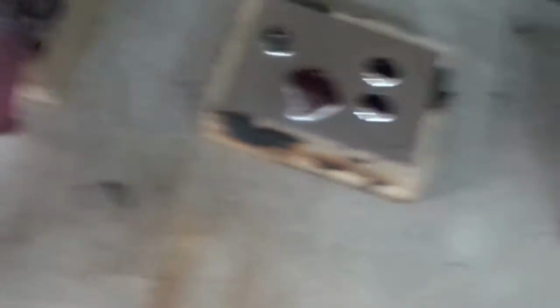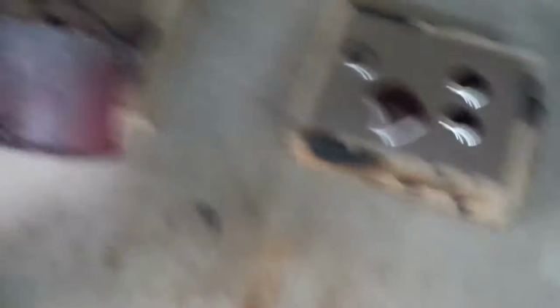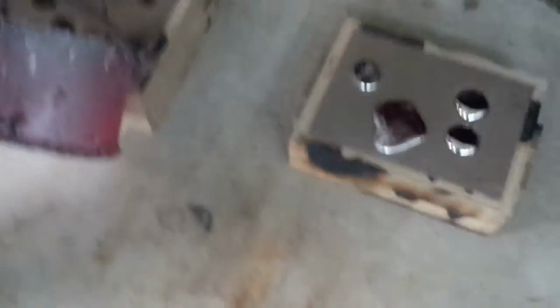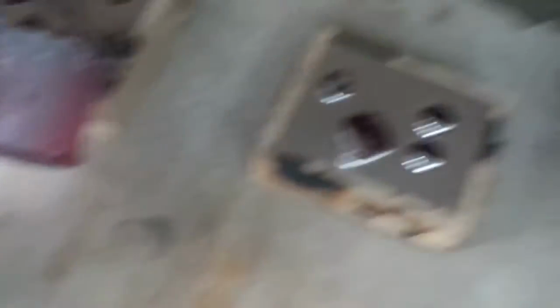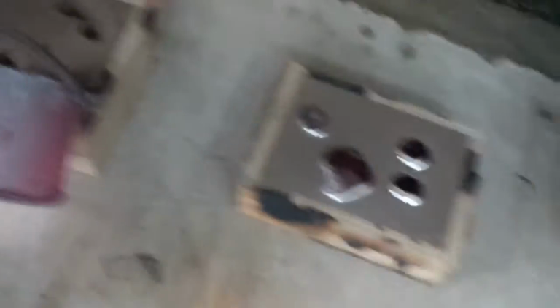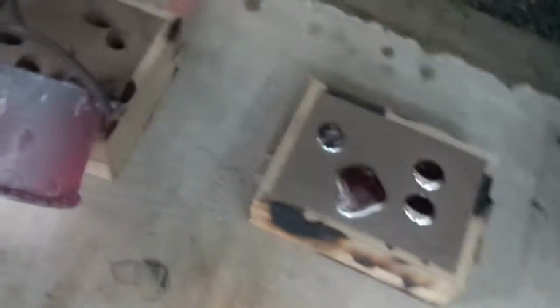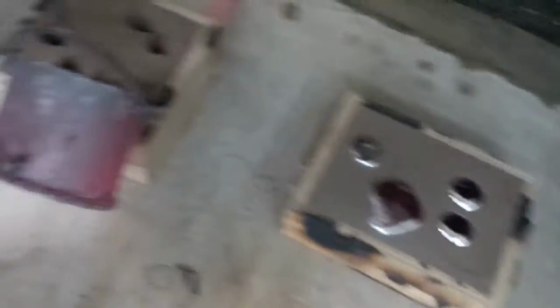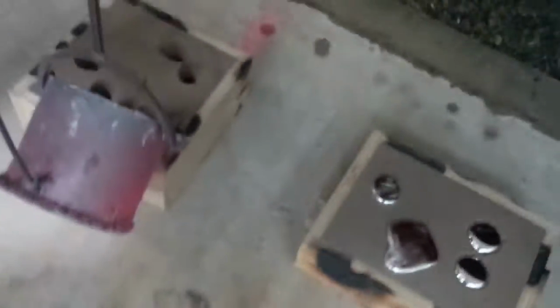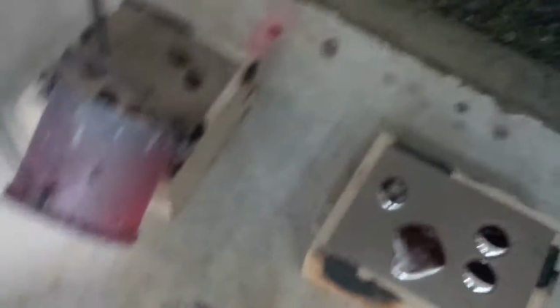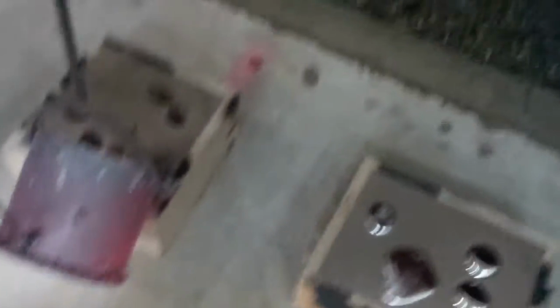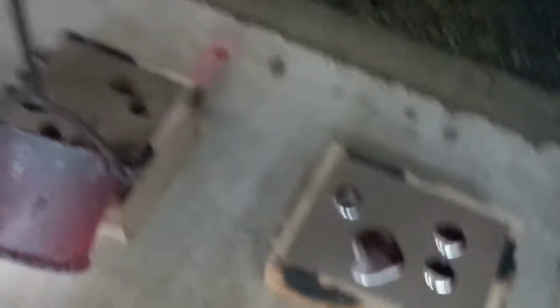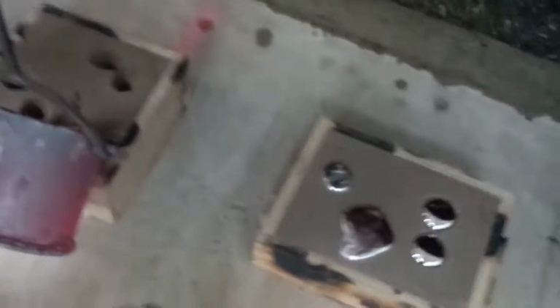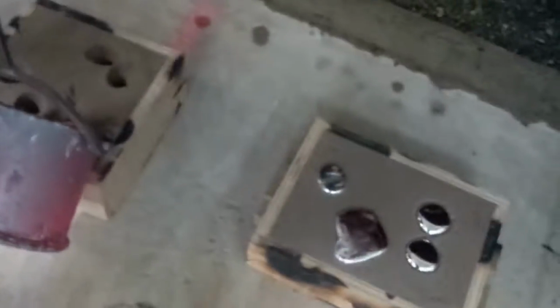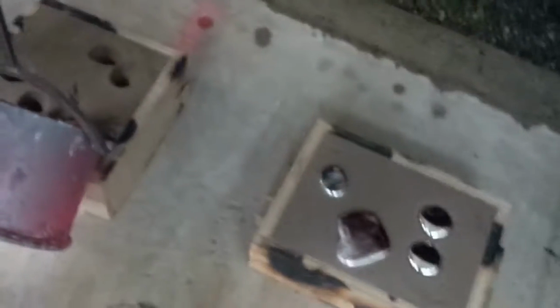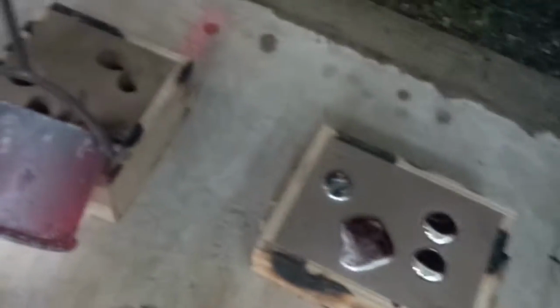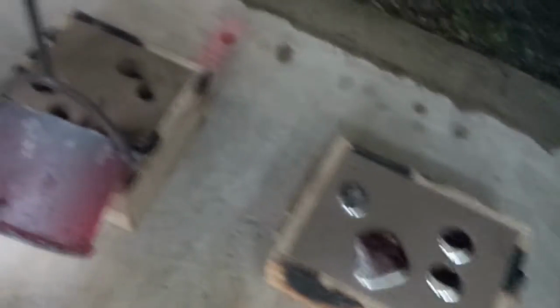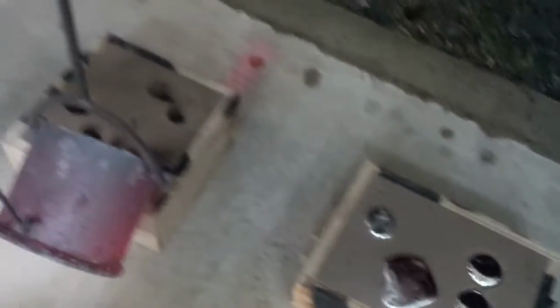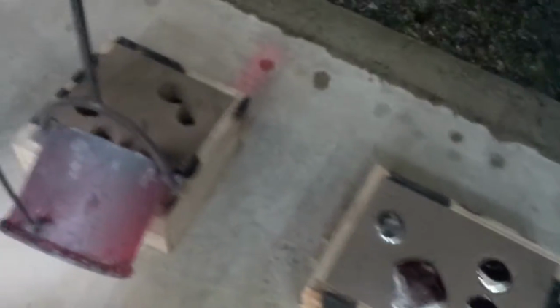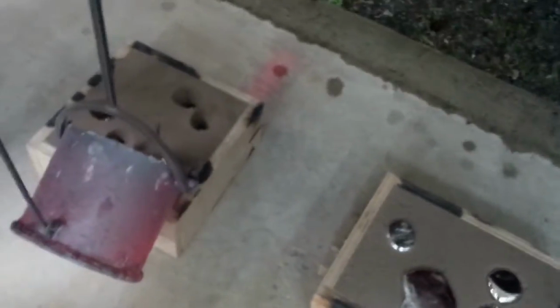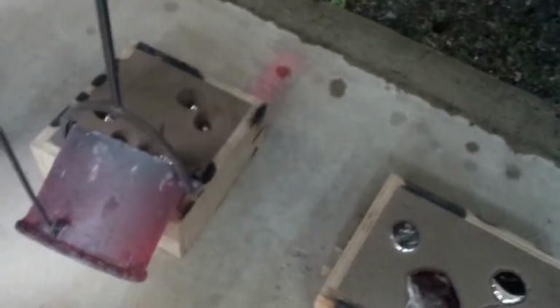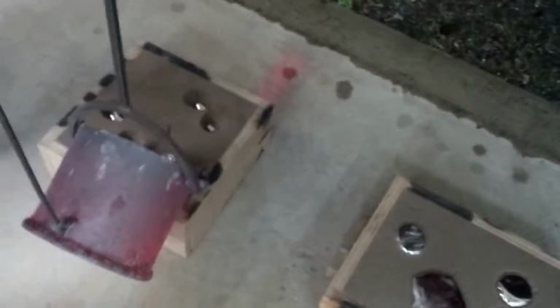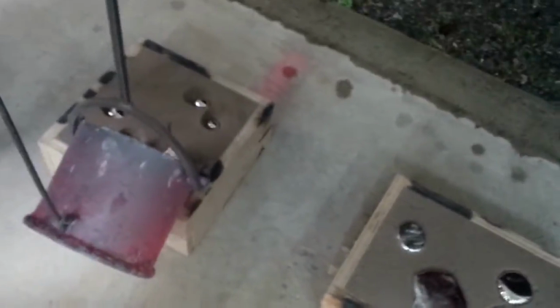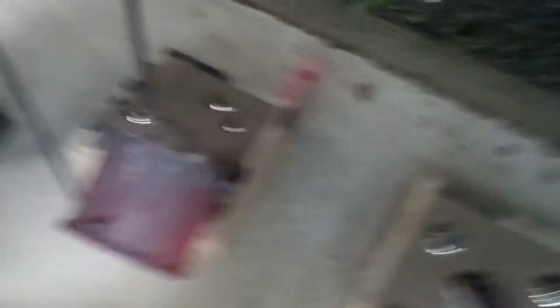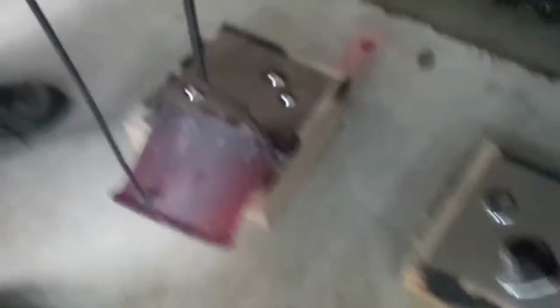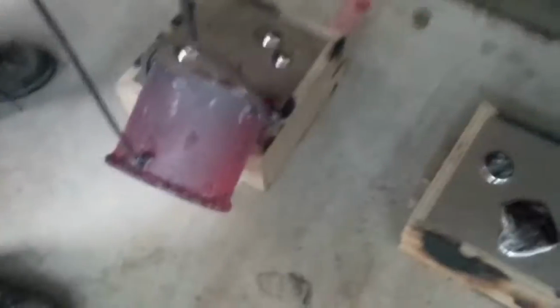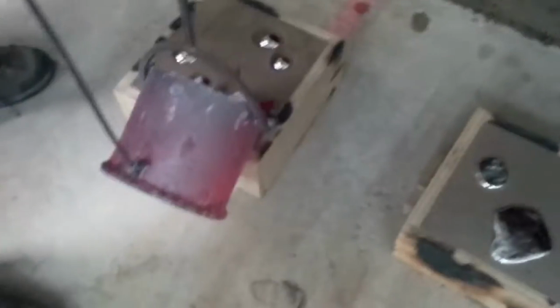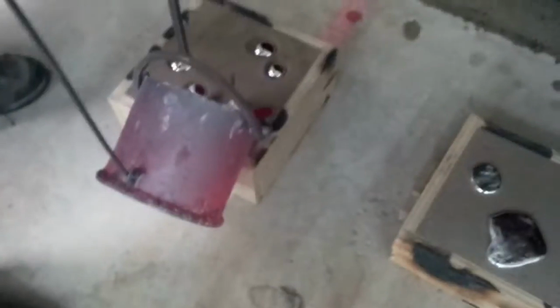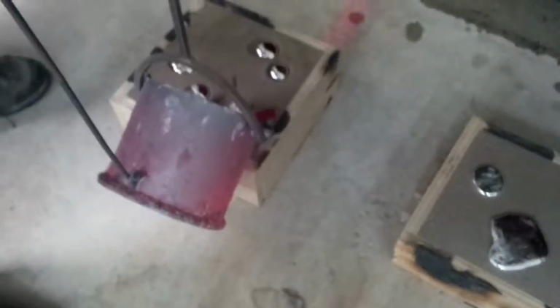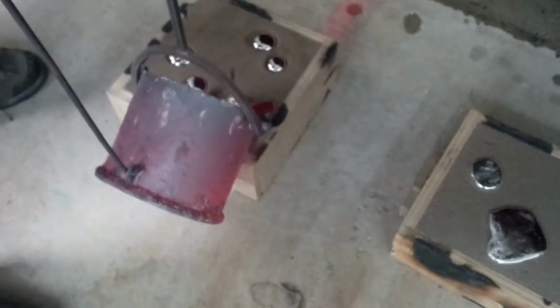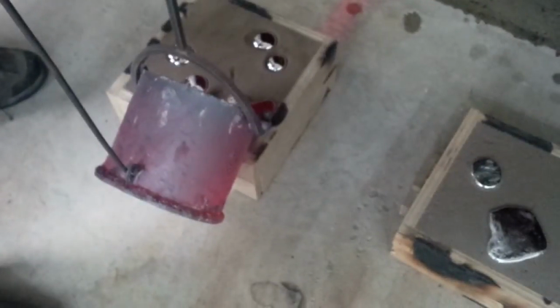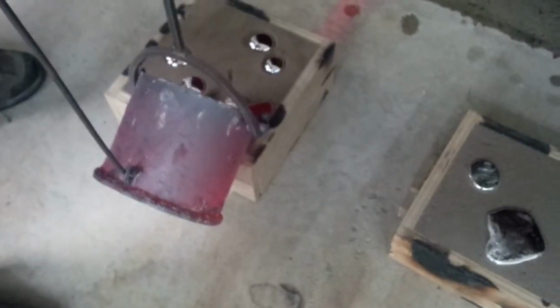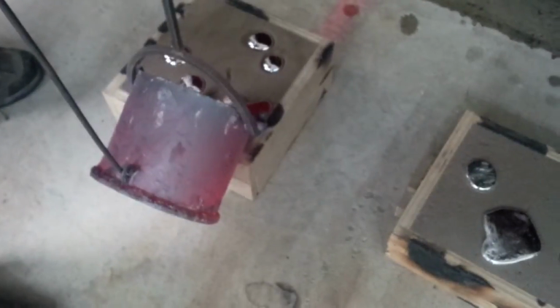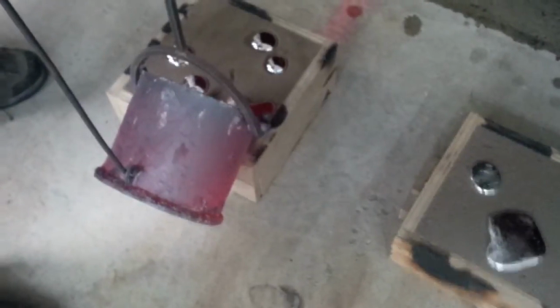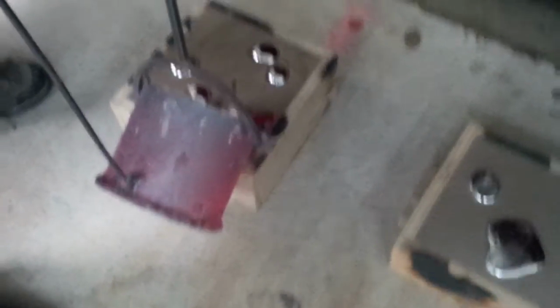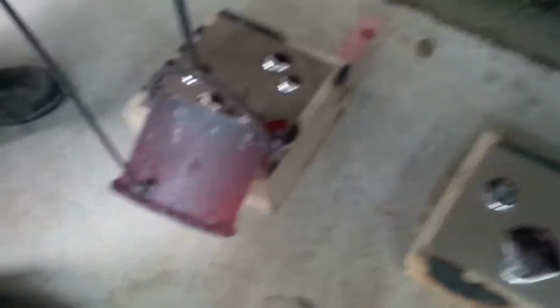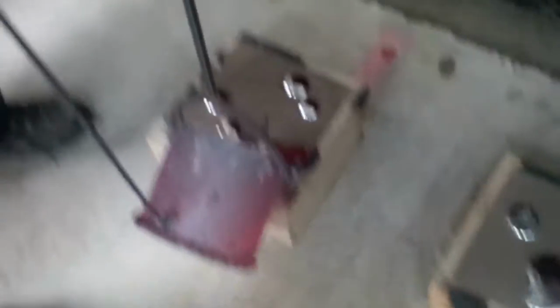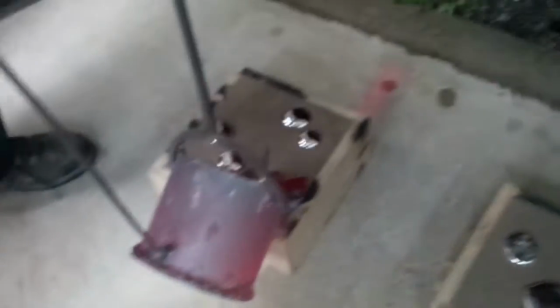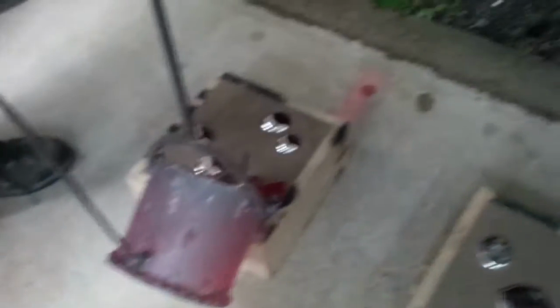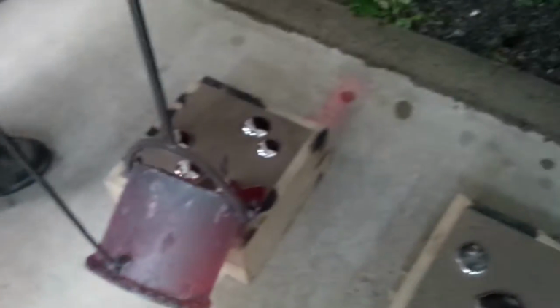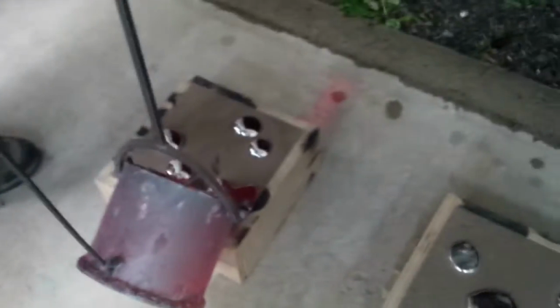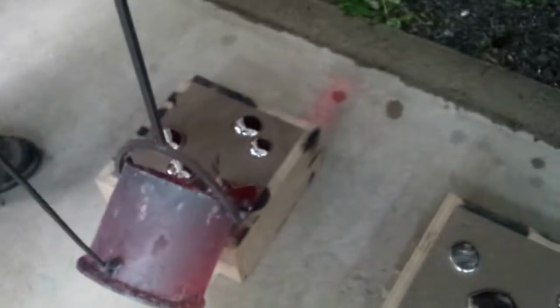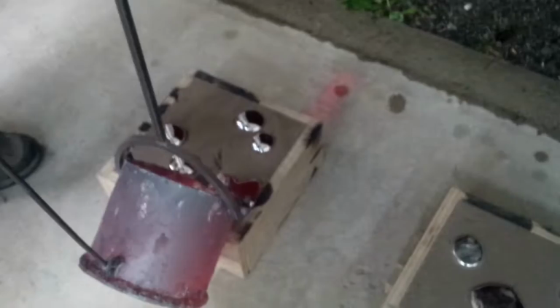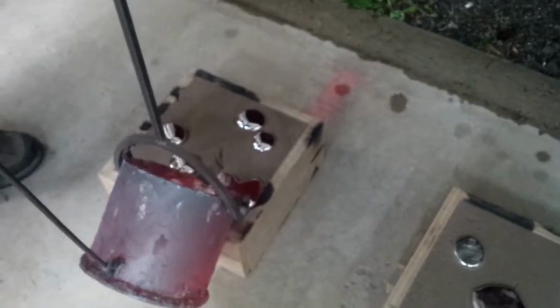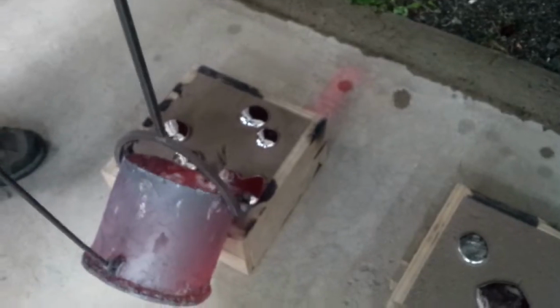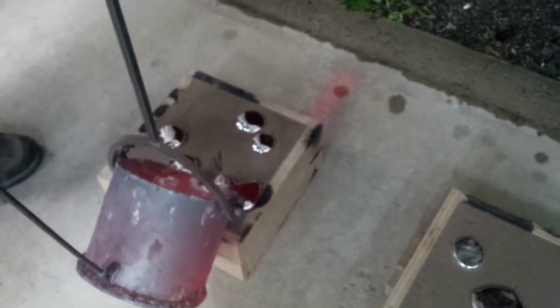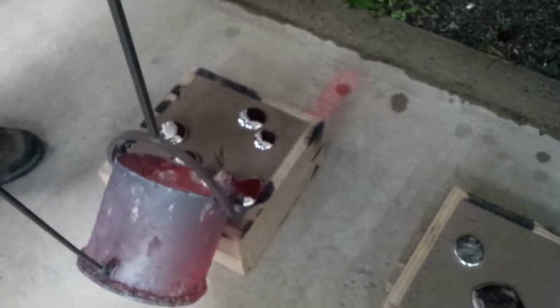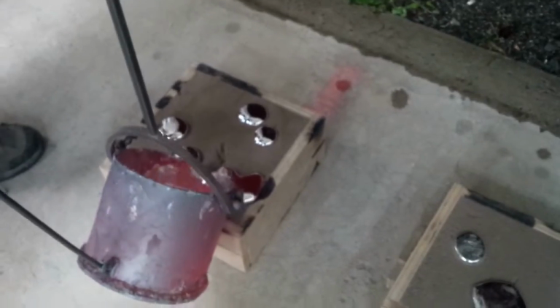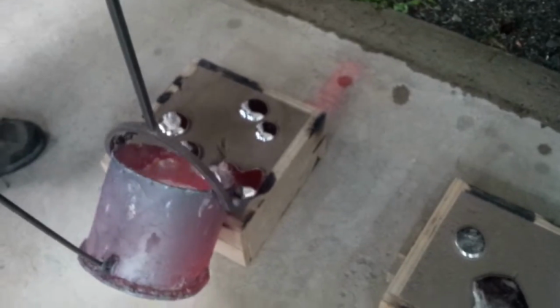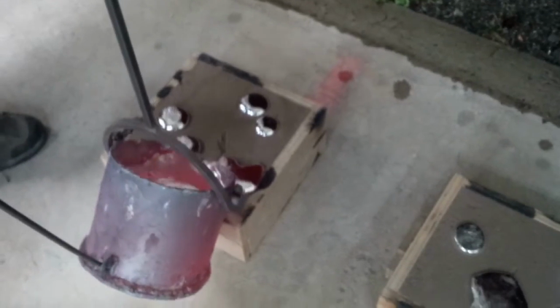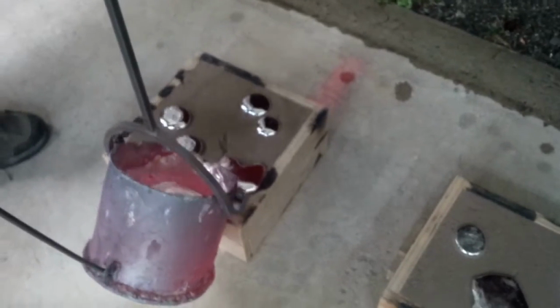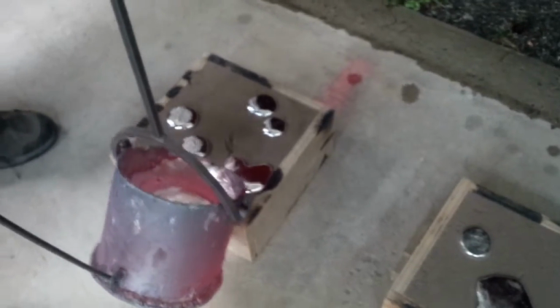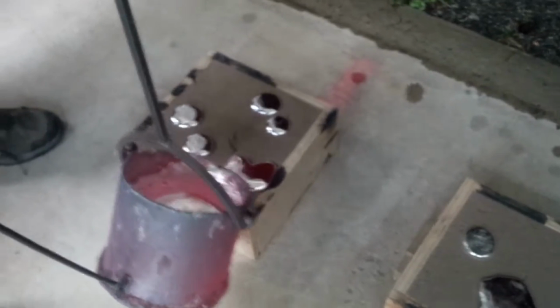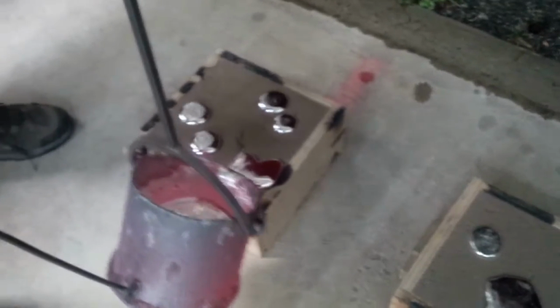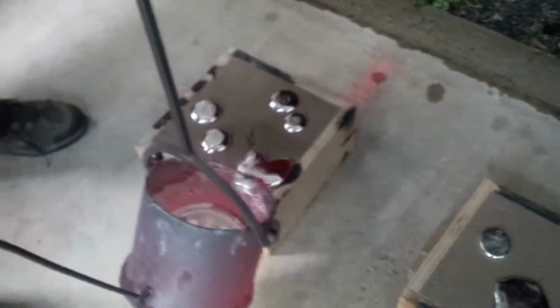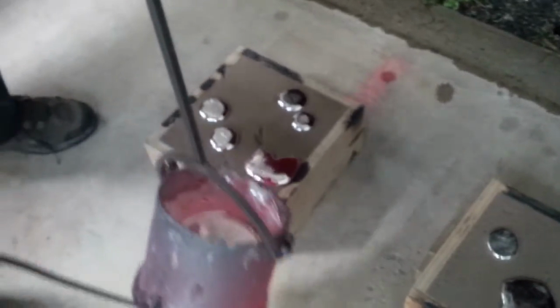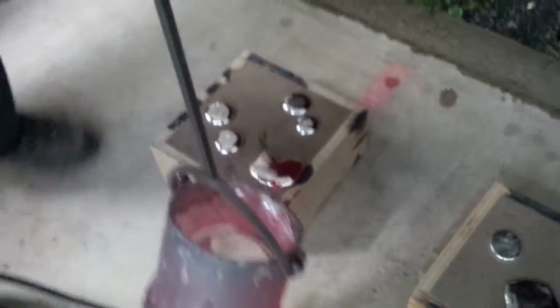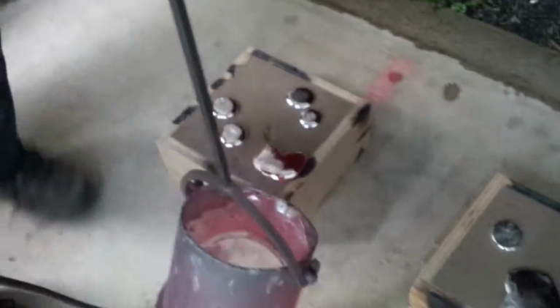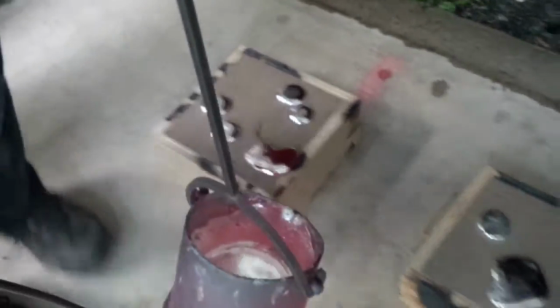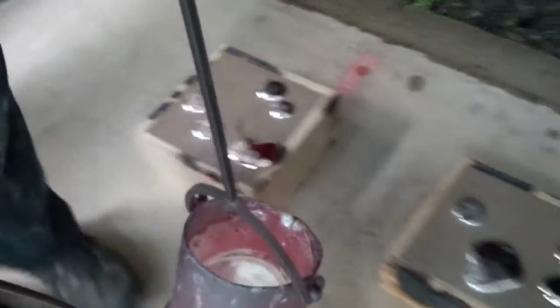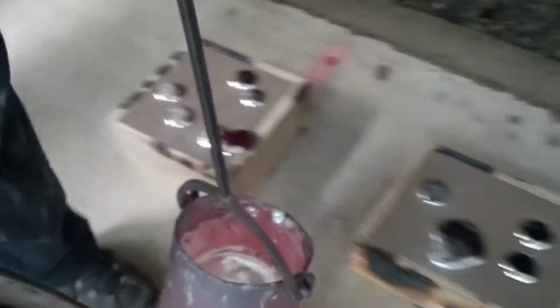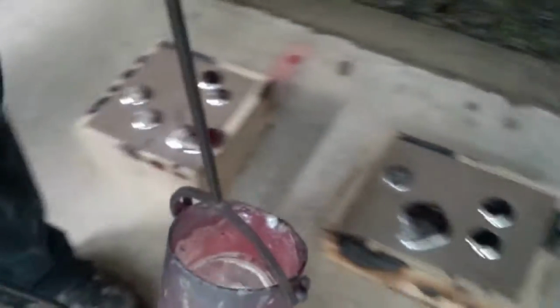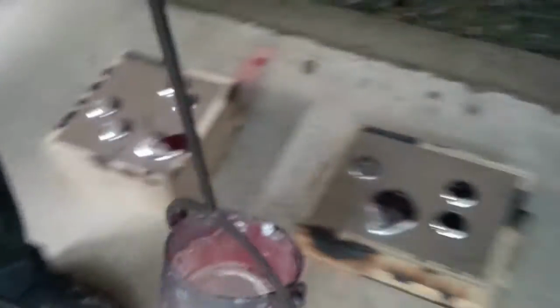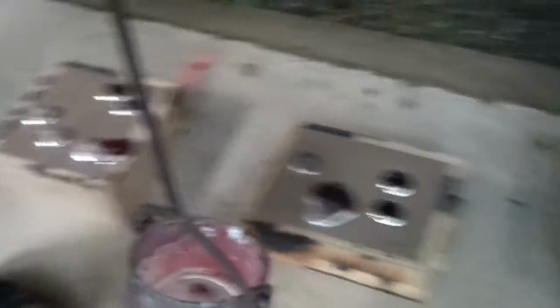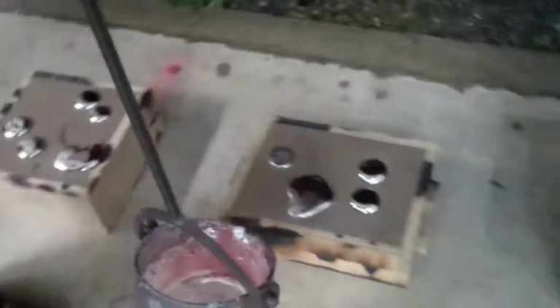It looks like iron, kind of. Now we're going to go back to the first one. Overflow.